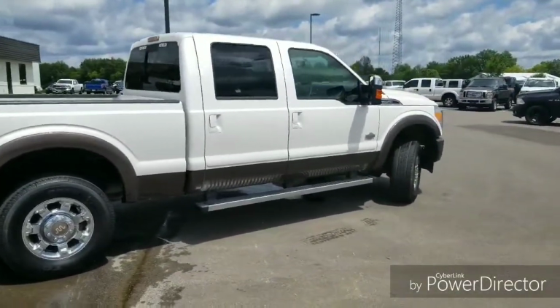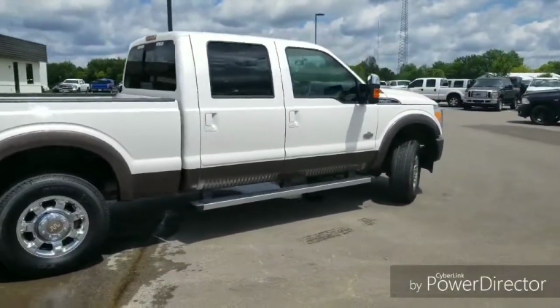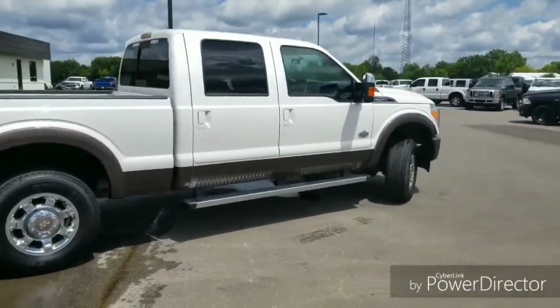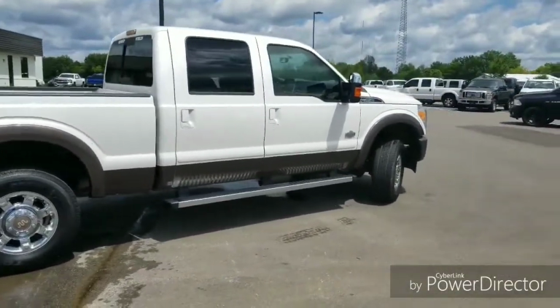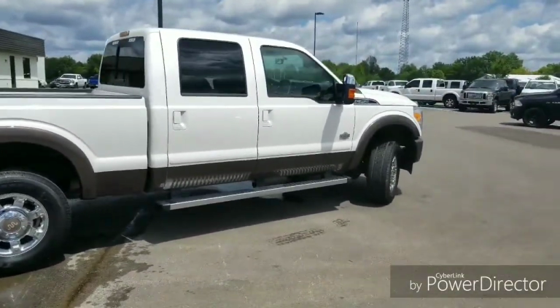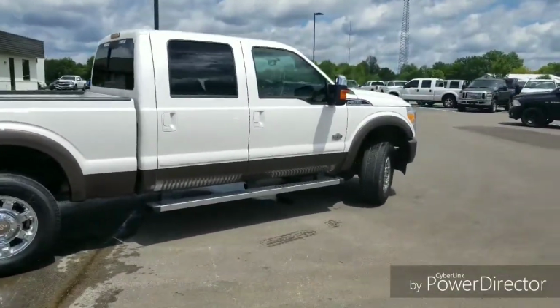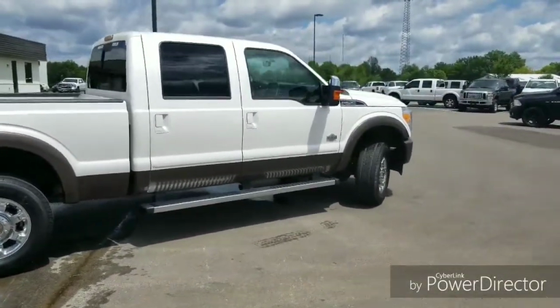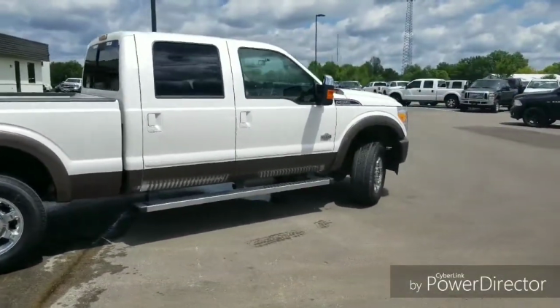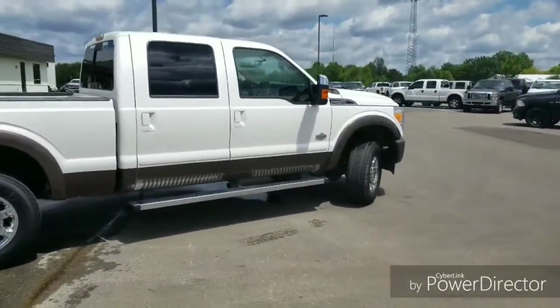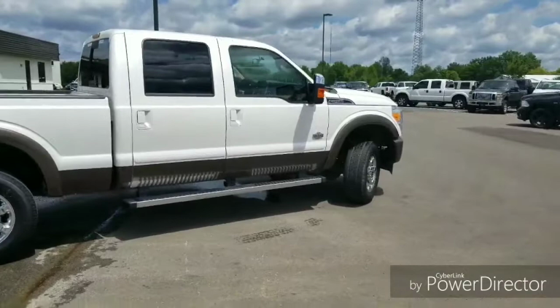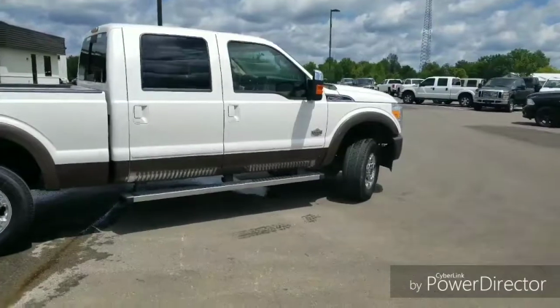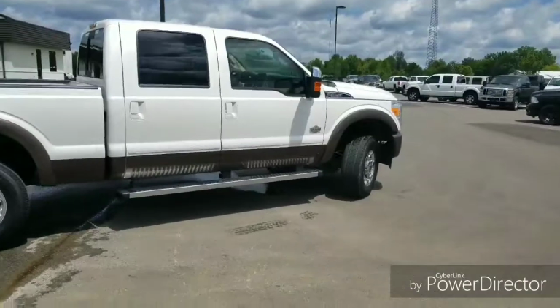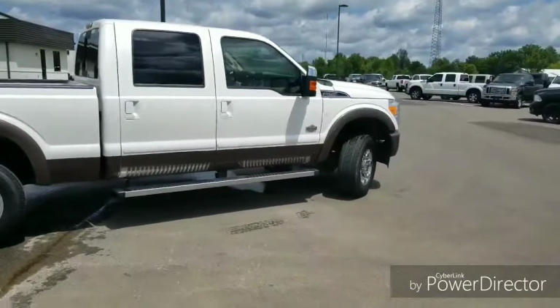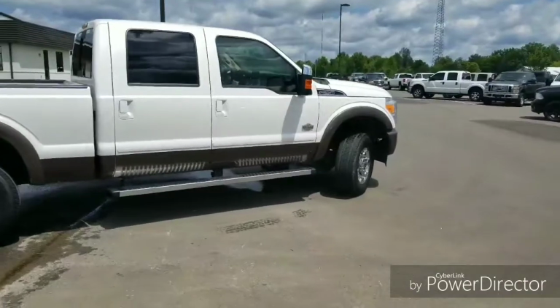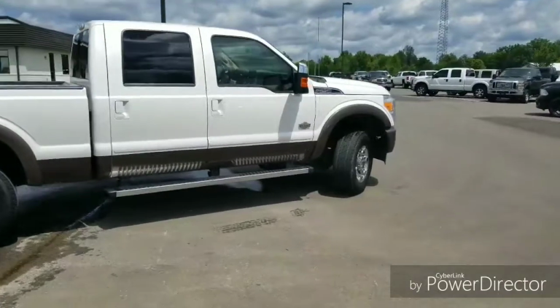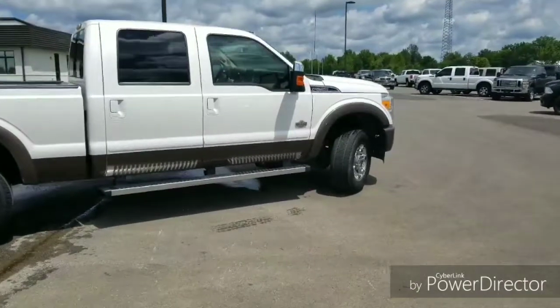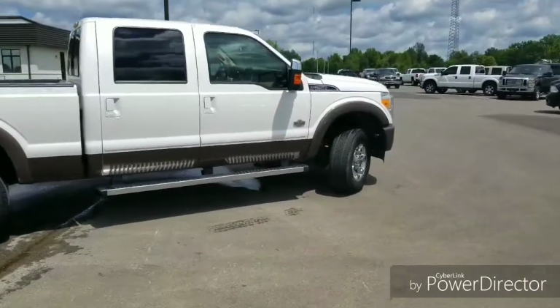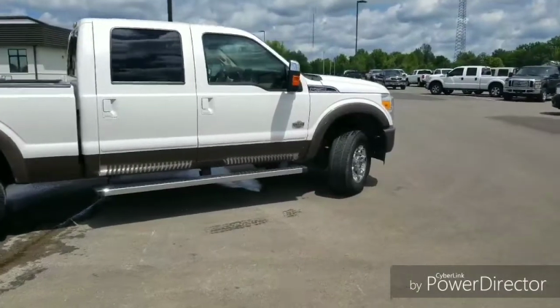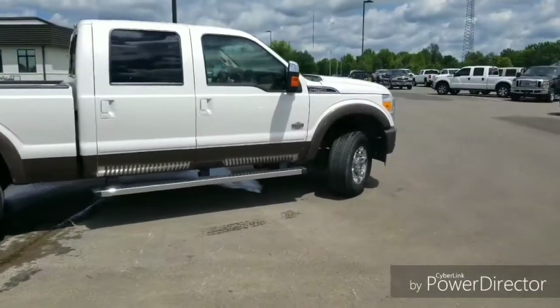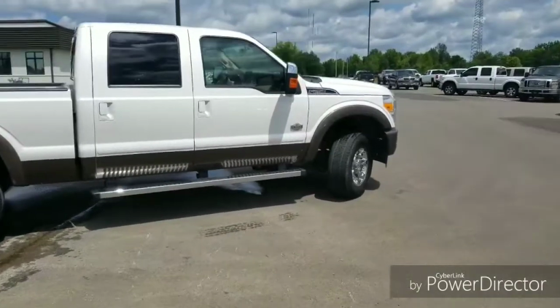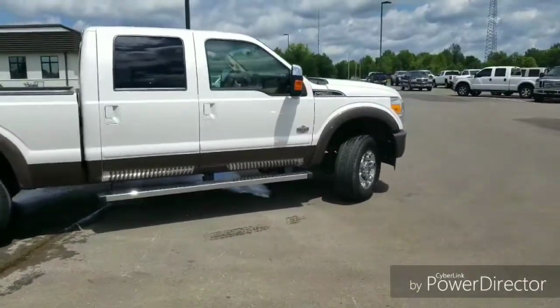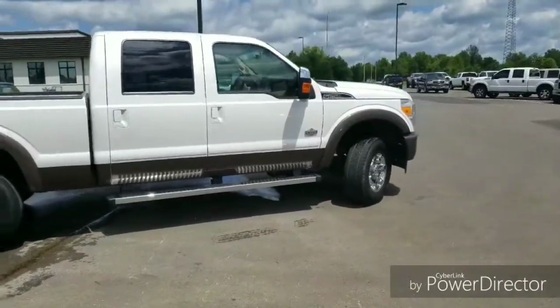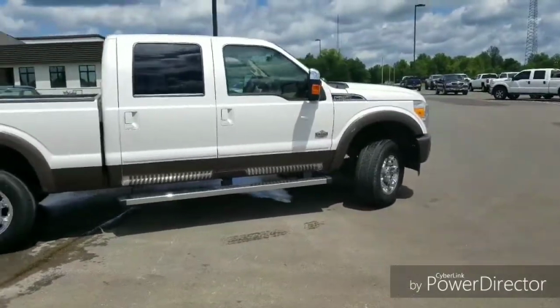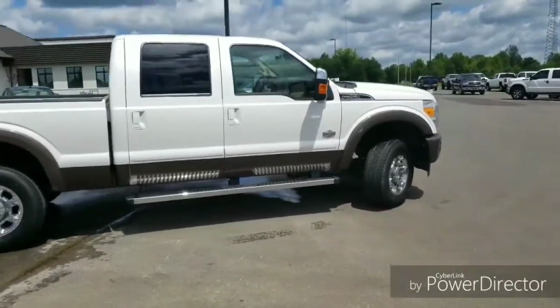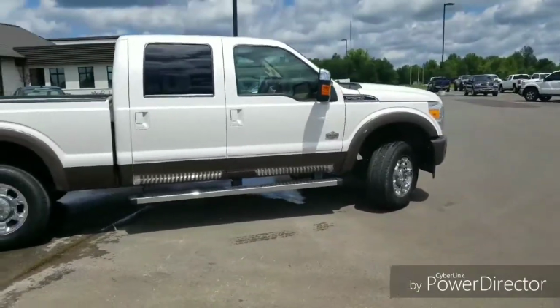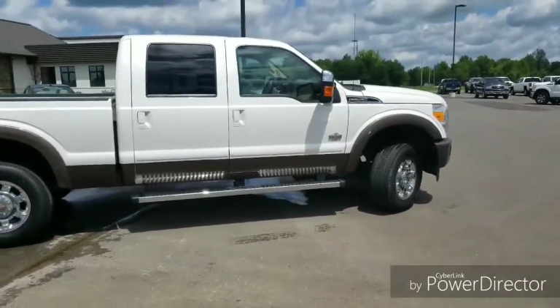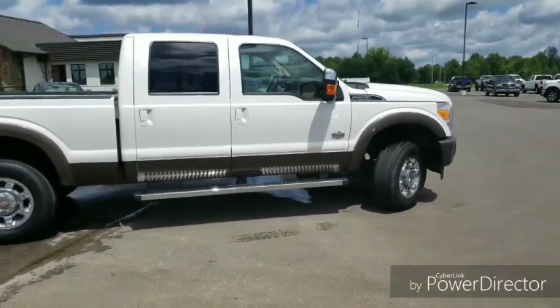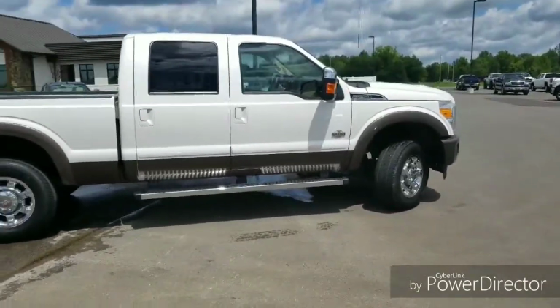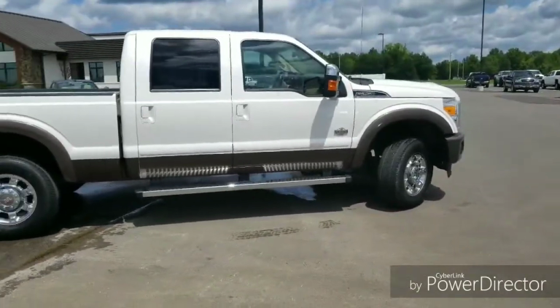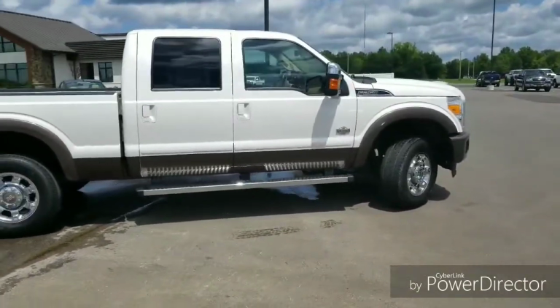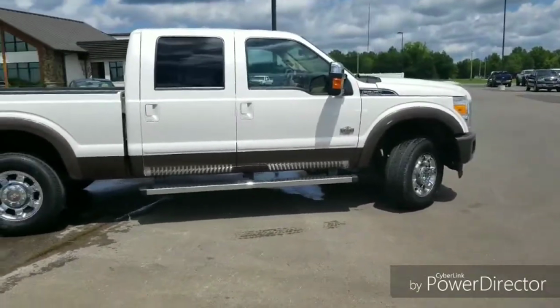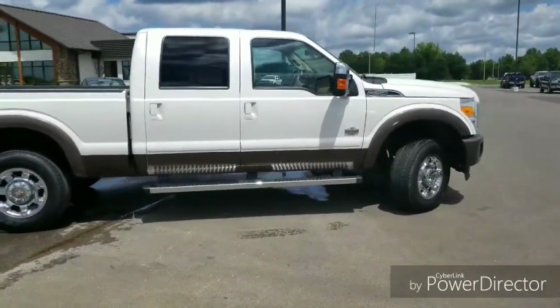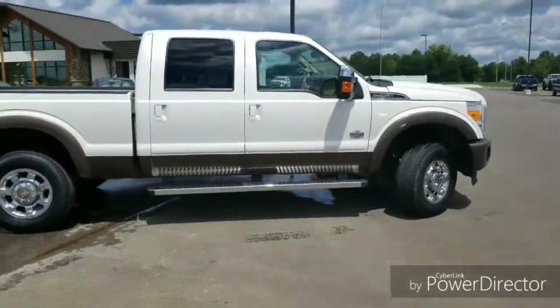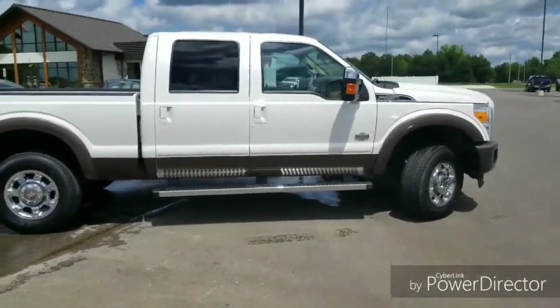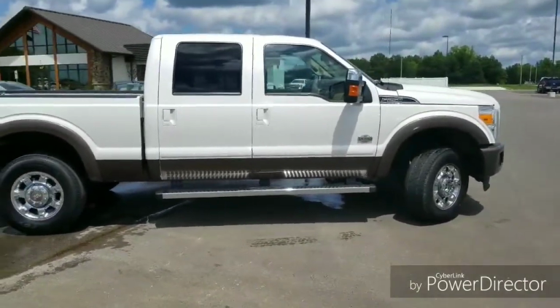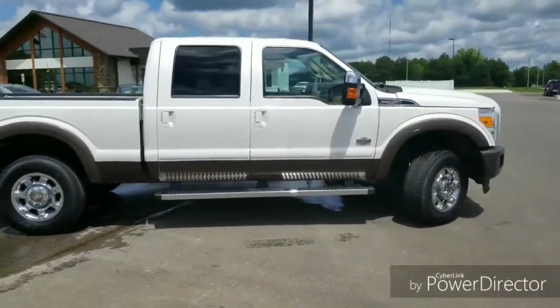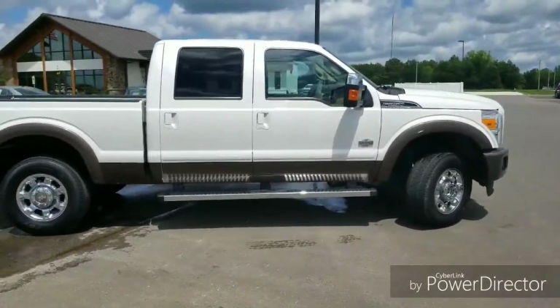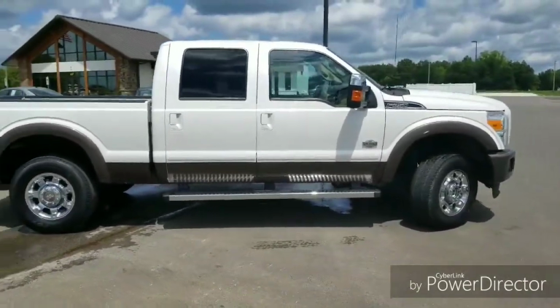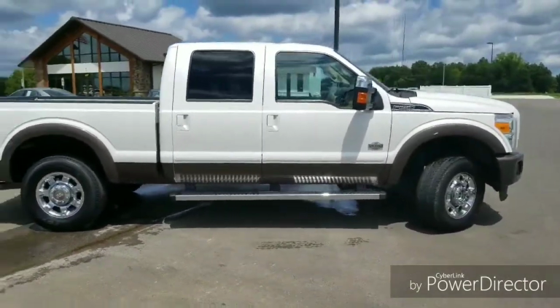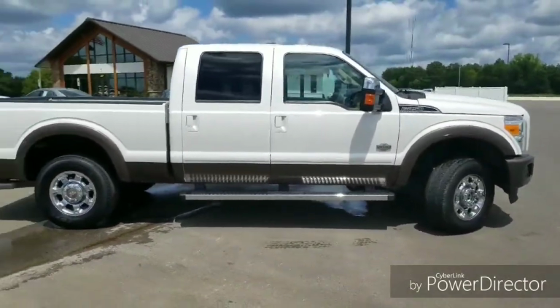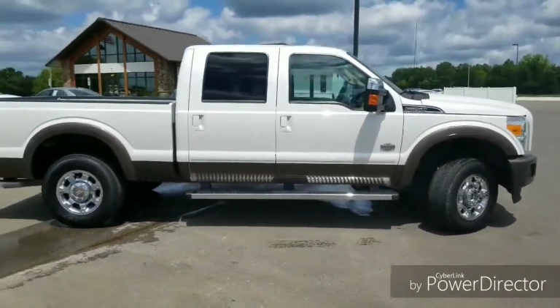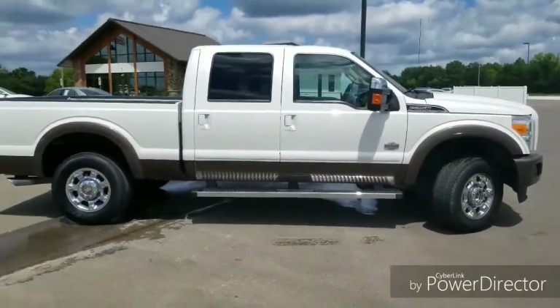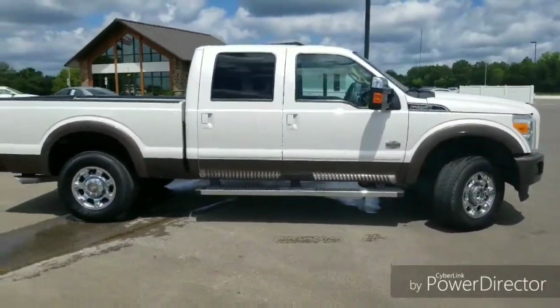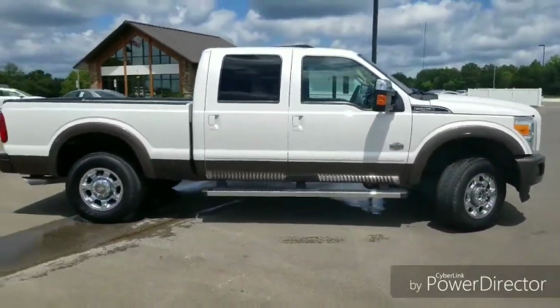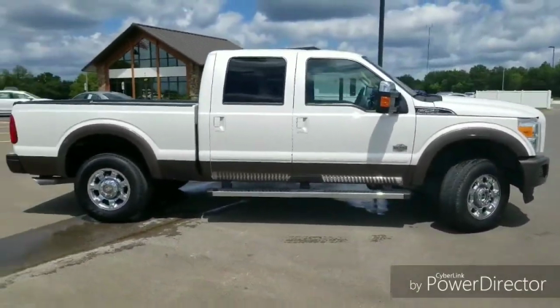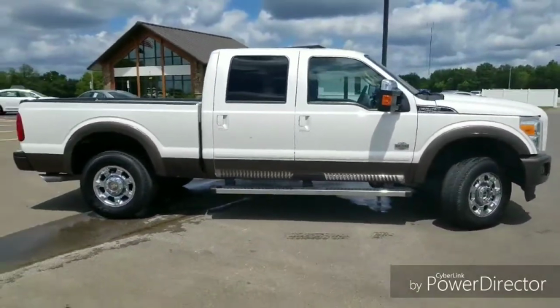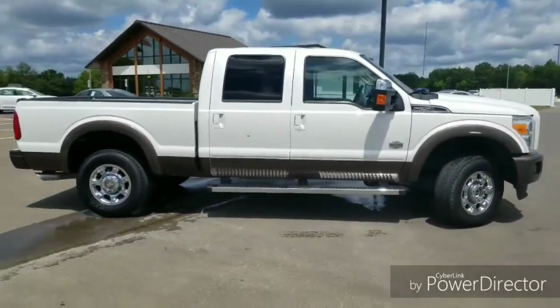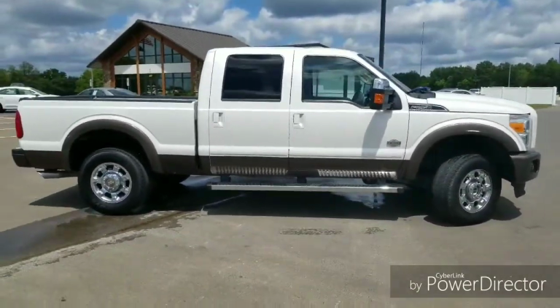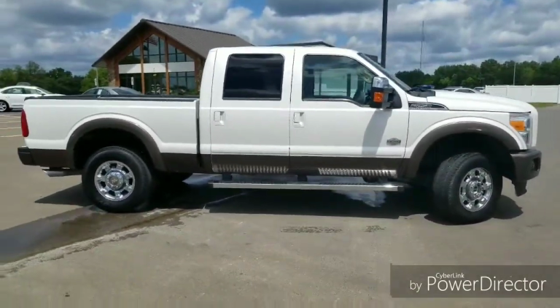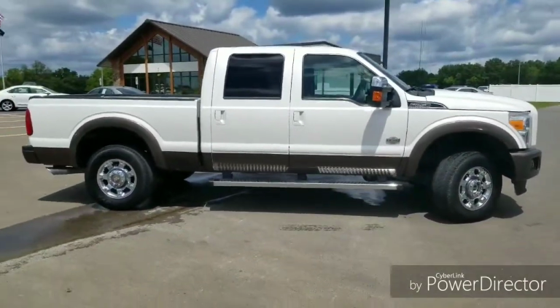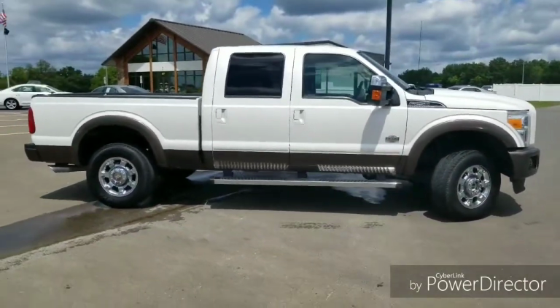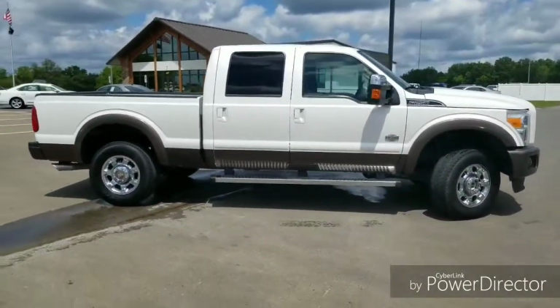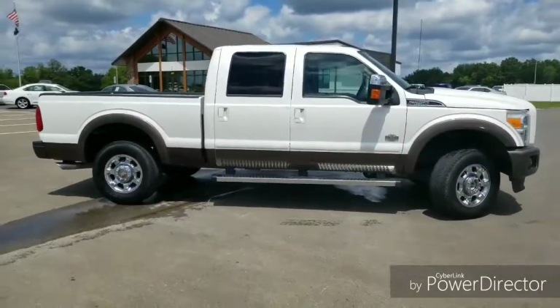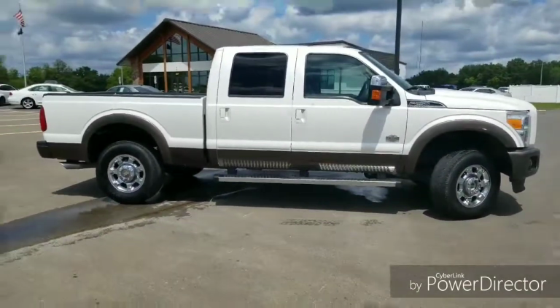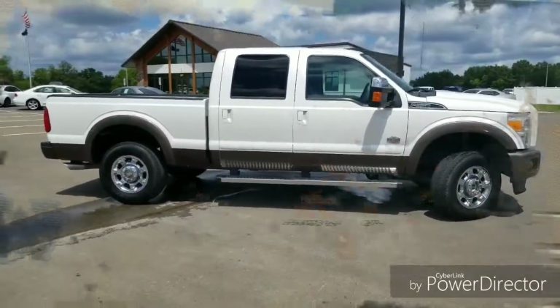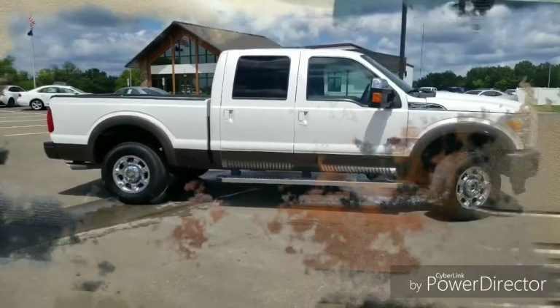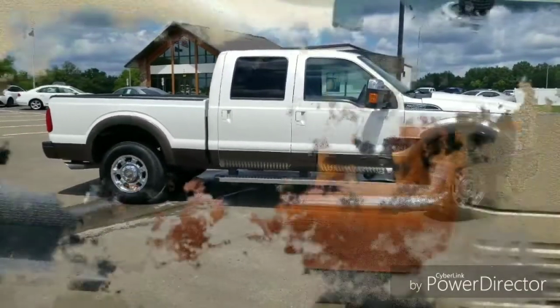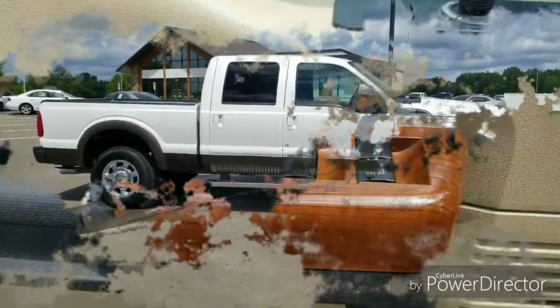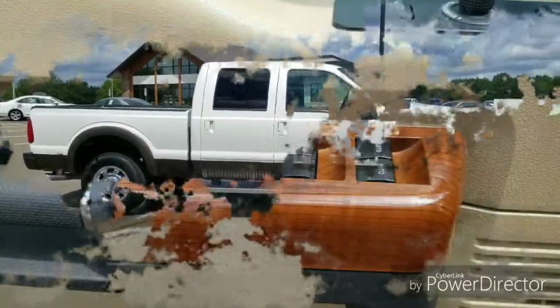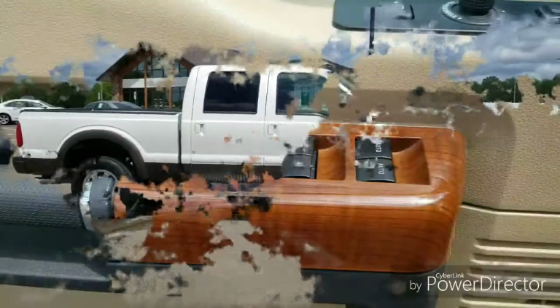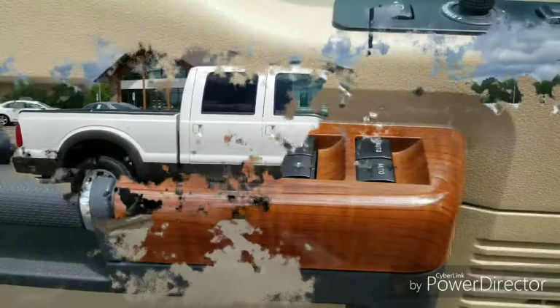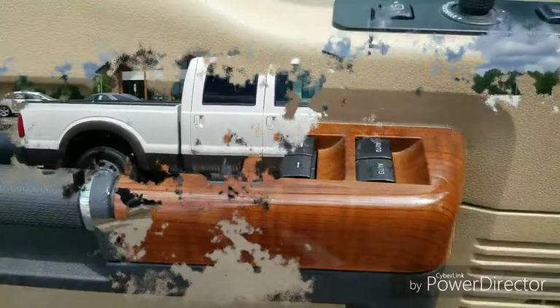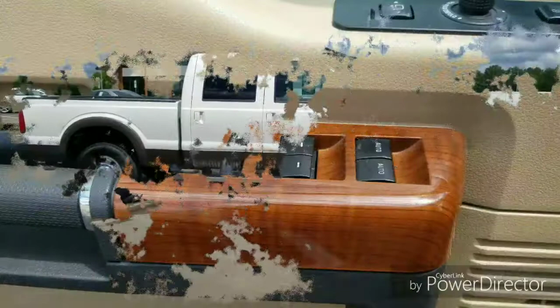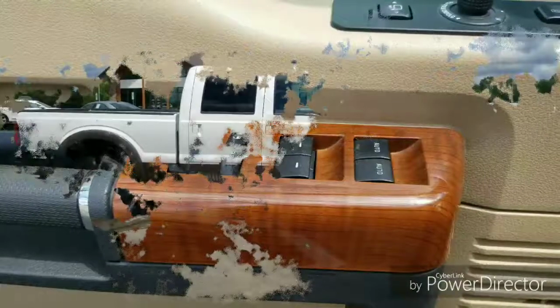This would look good pulling your camper to your vacation spots. Let's take a look on the inside.